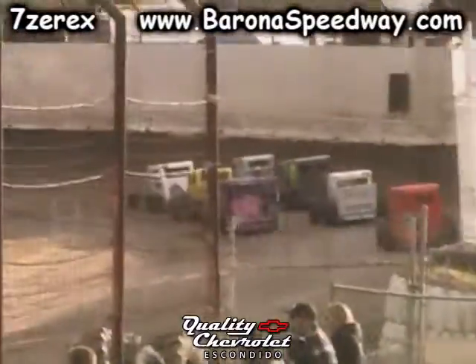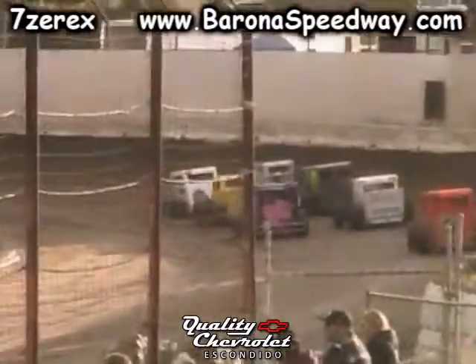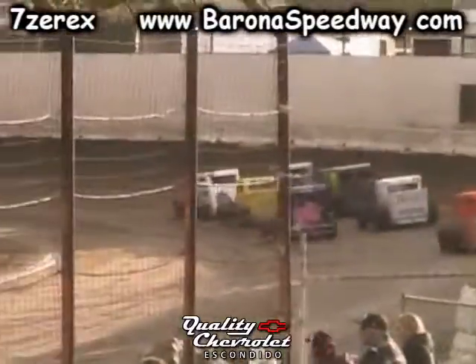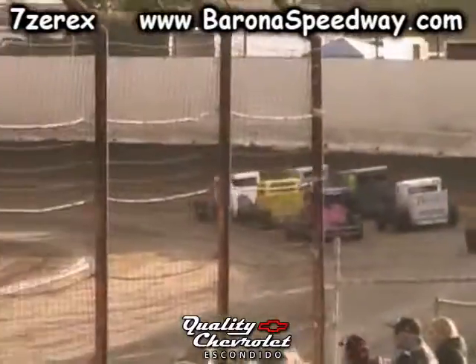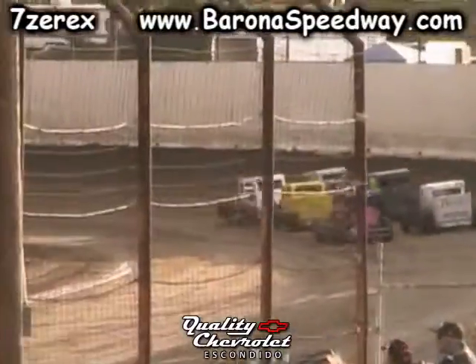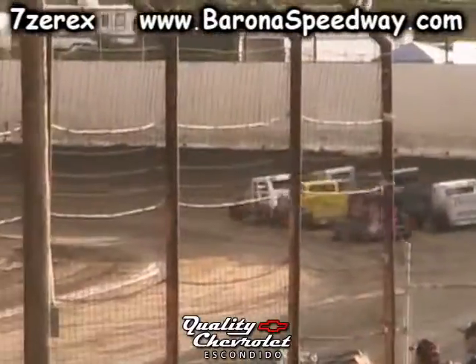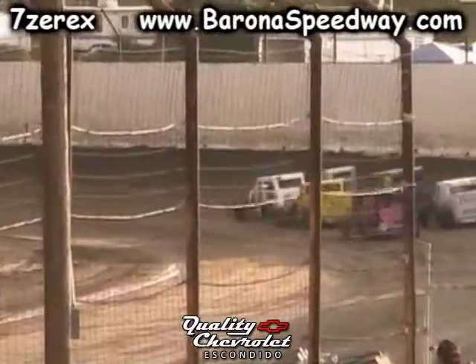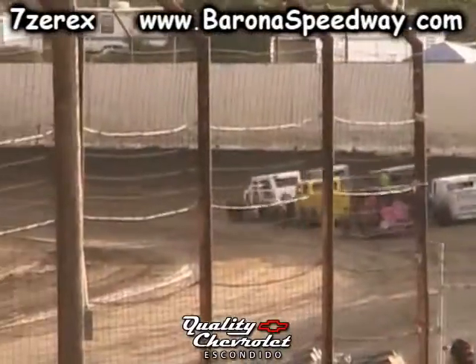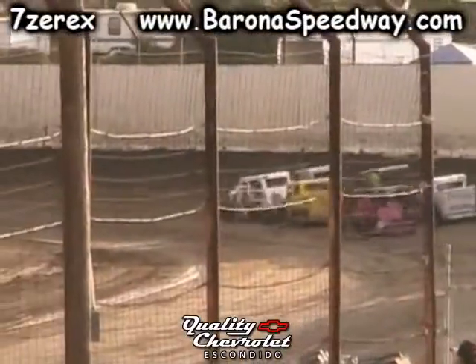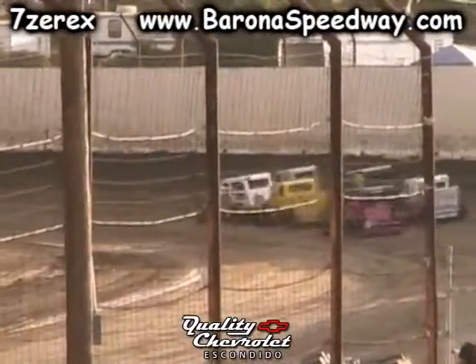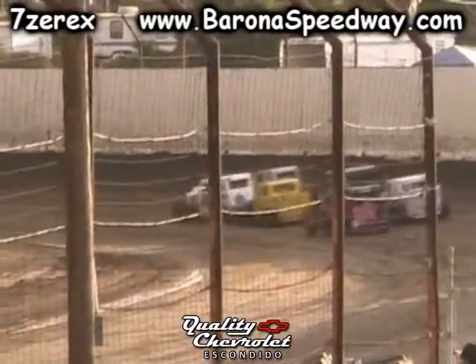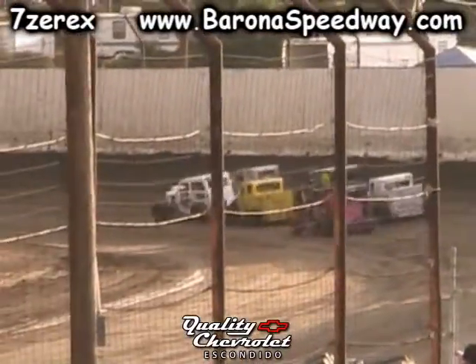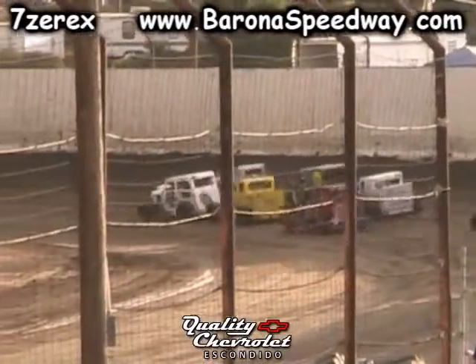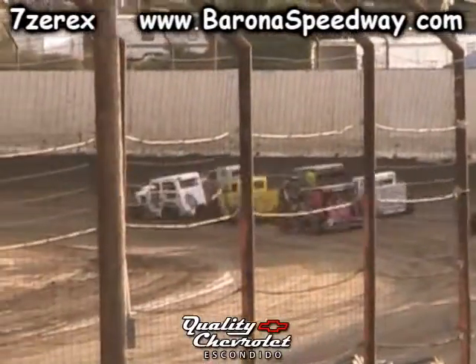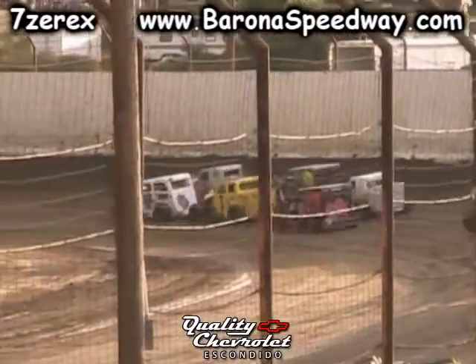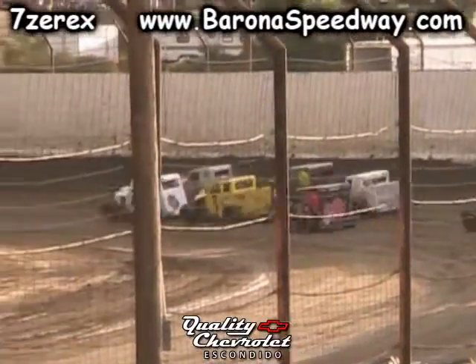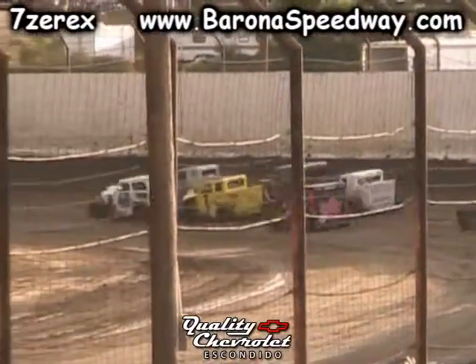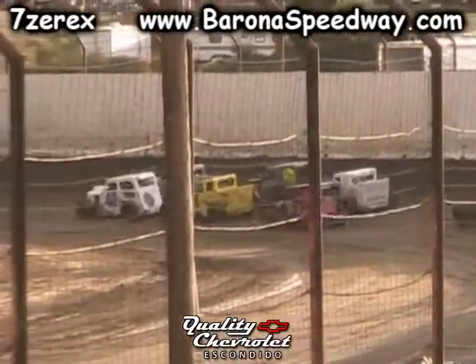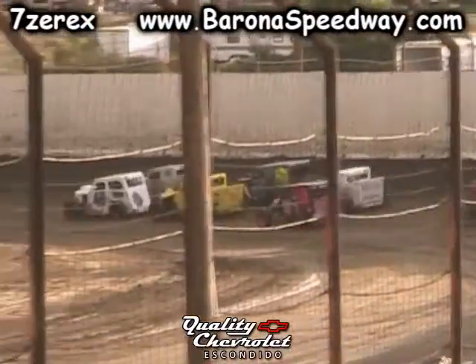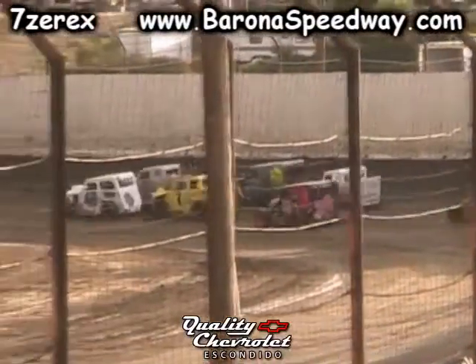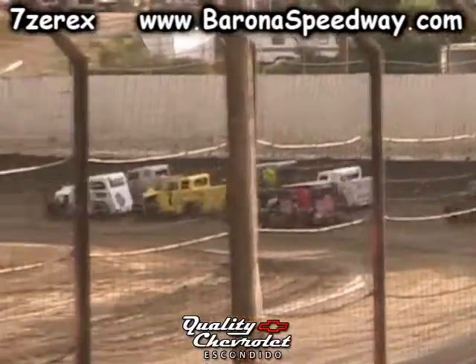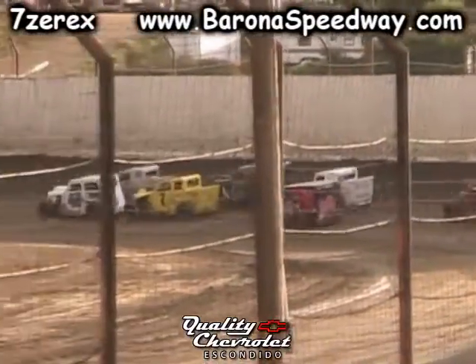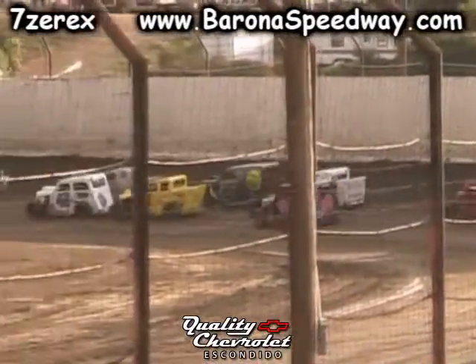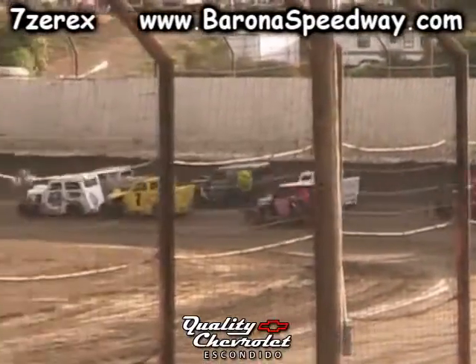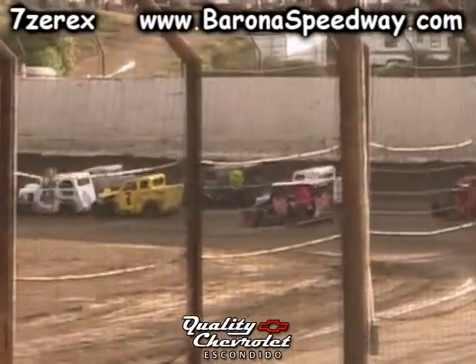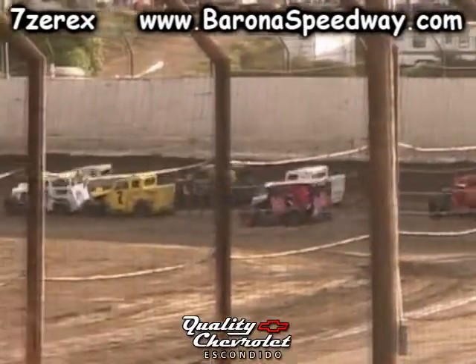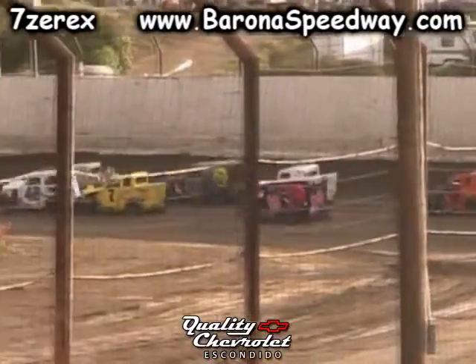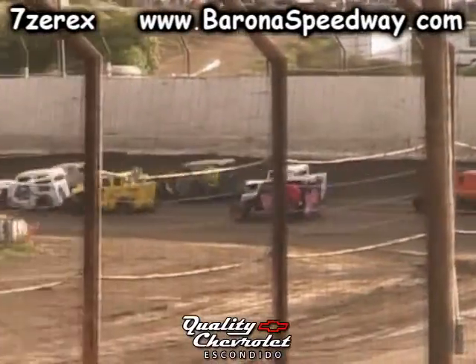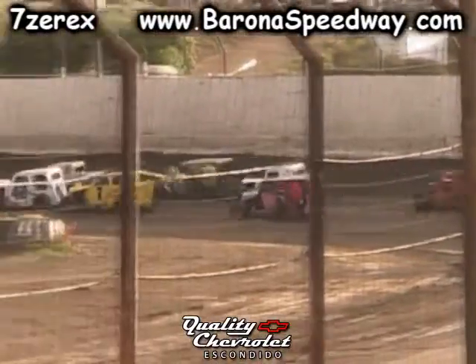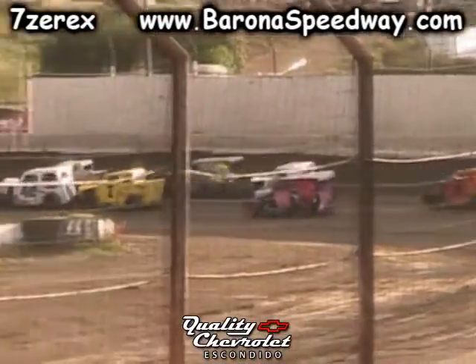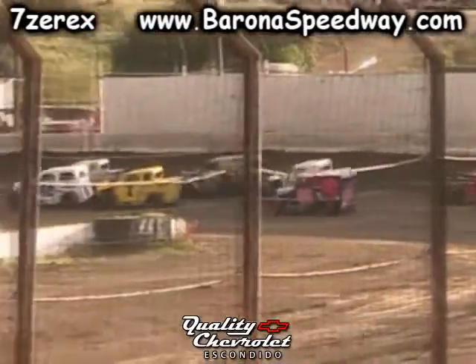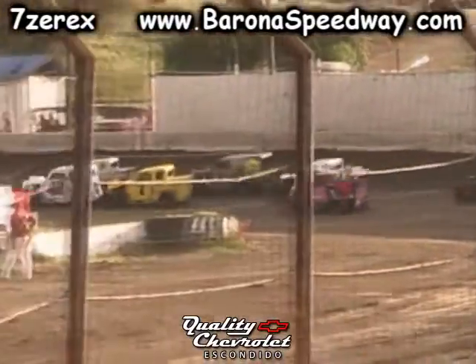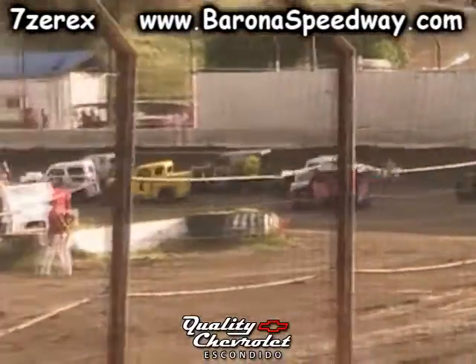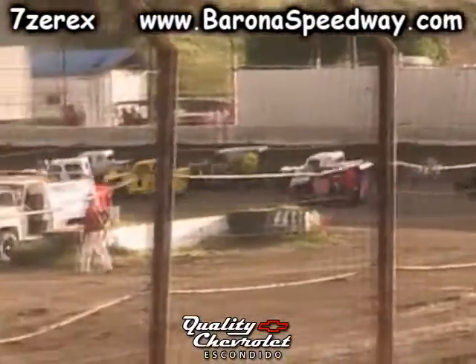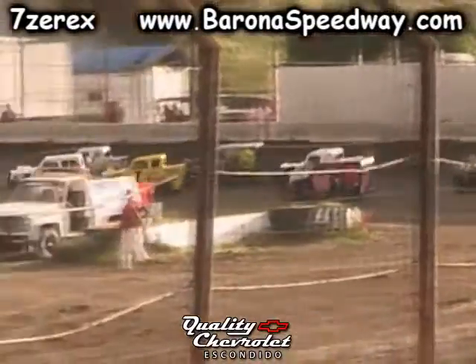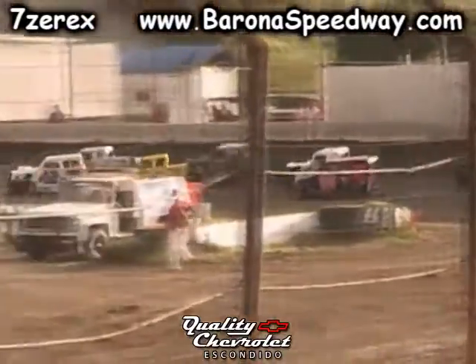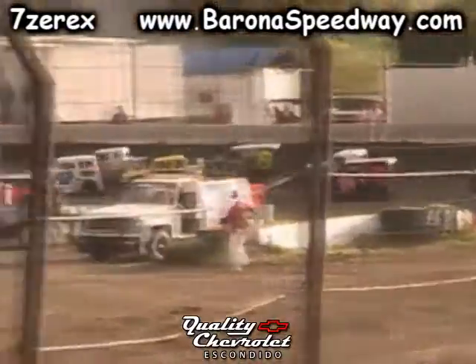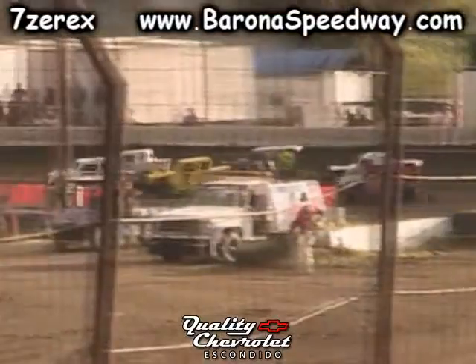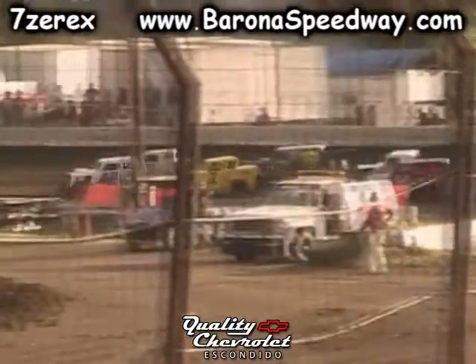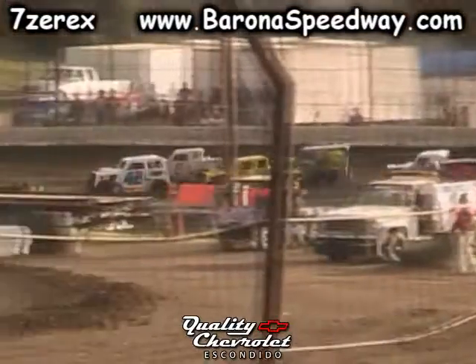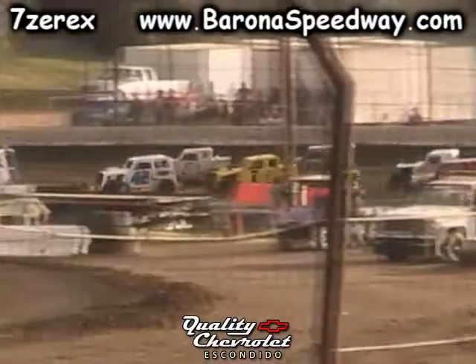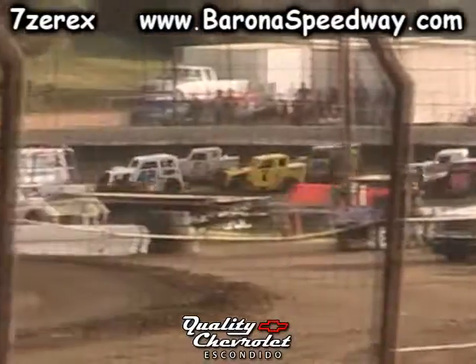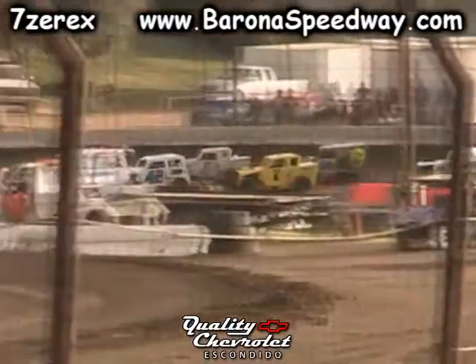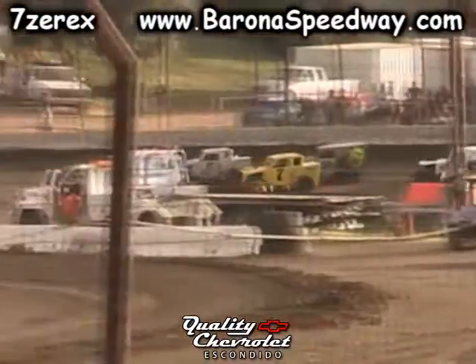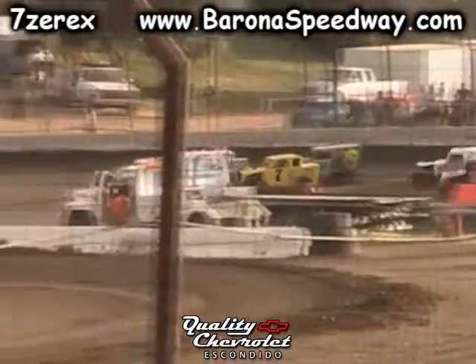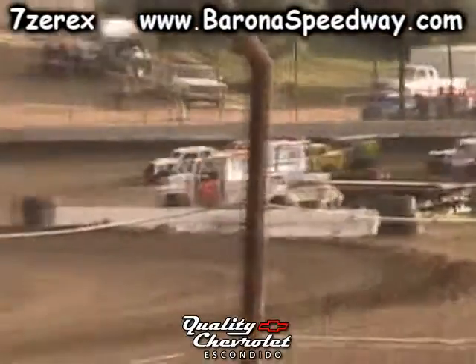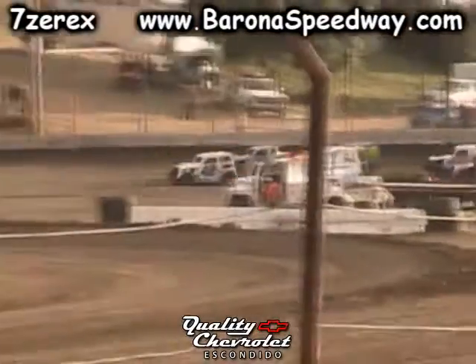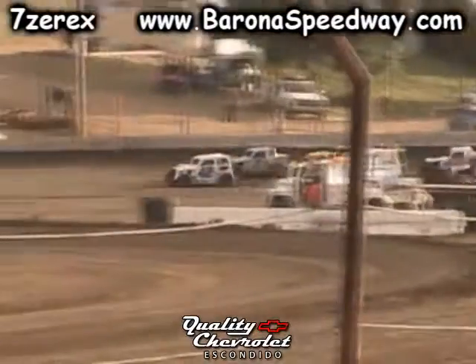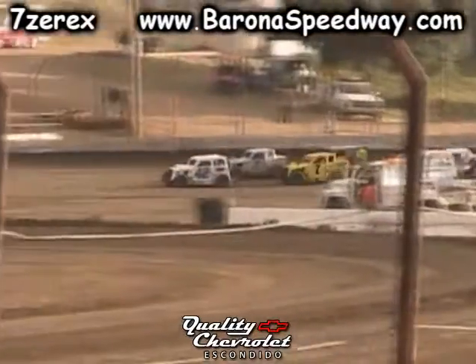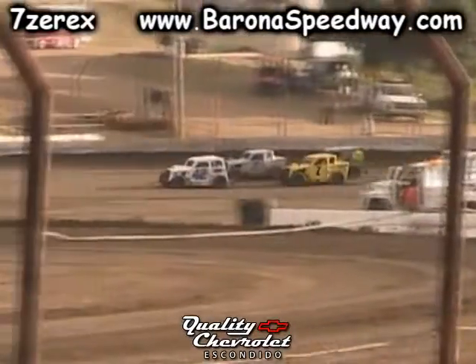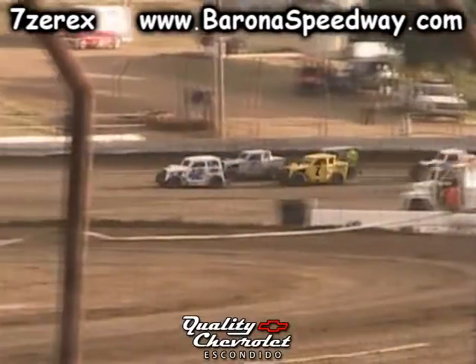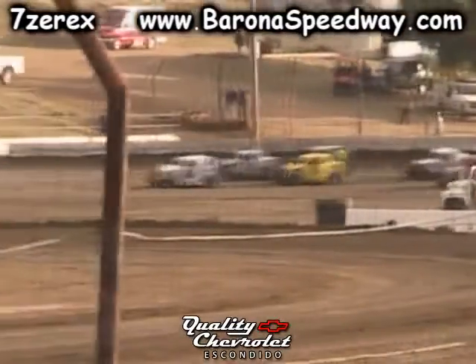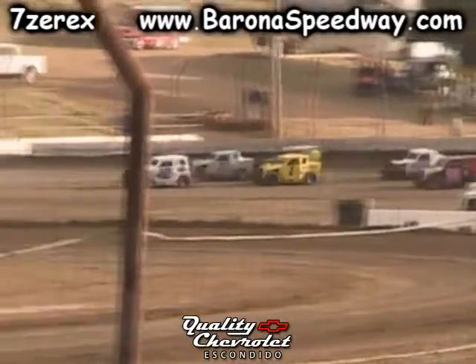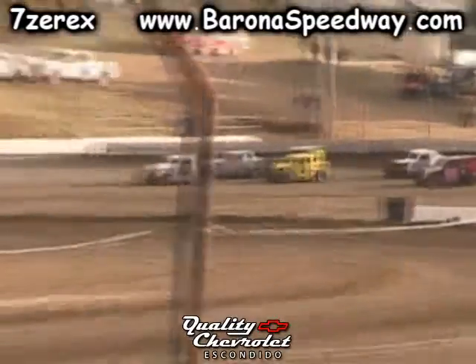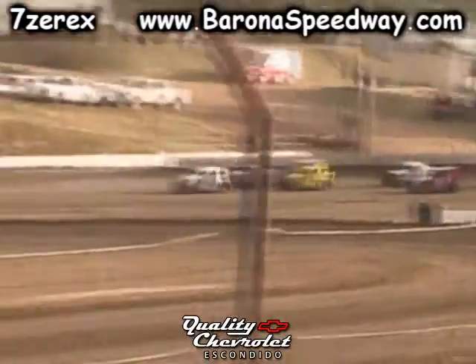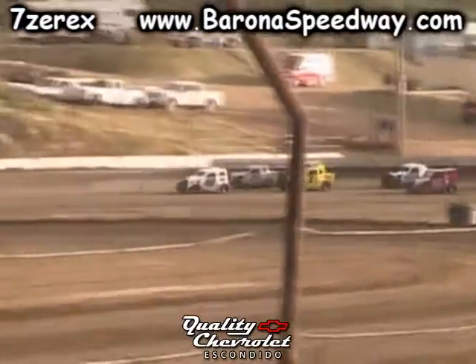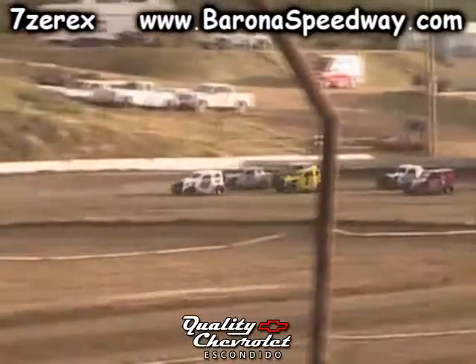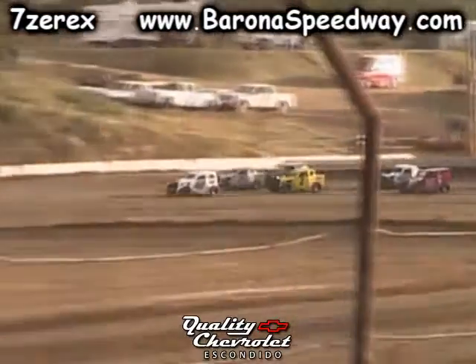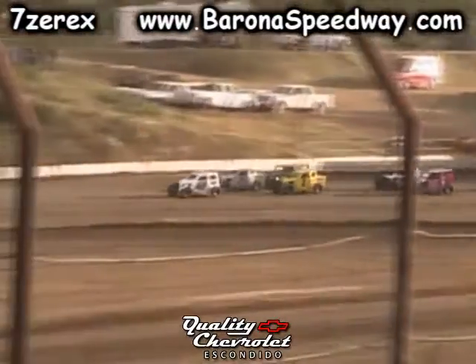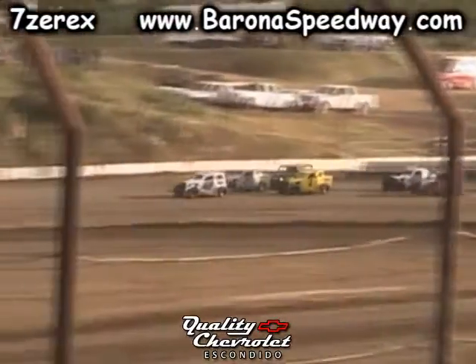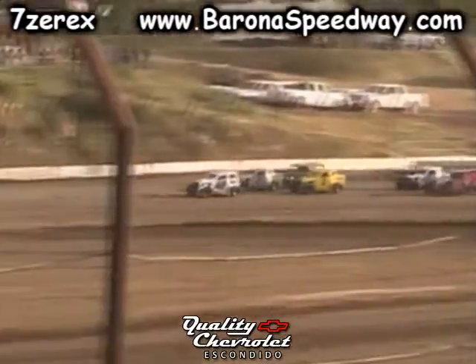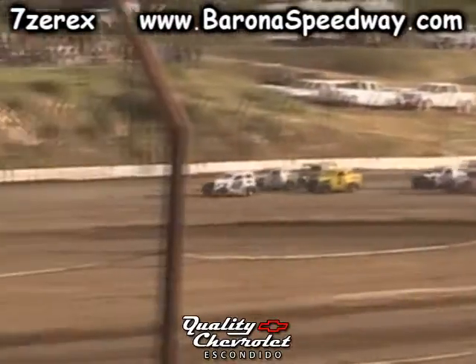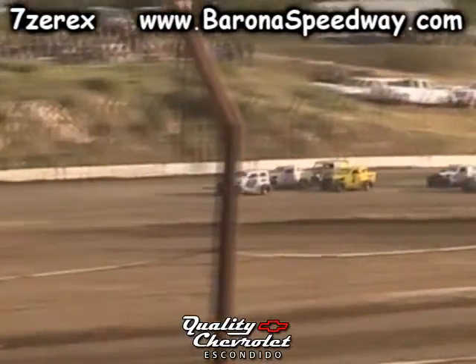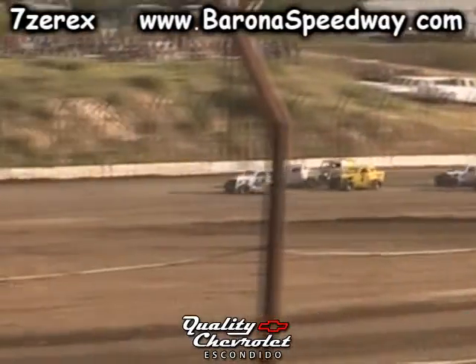Alright, got them lined up, they need off the track, we're going to get to go green. Heat racing for Dwarf cars, green is out!